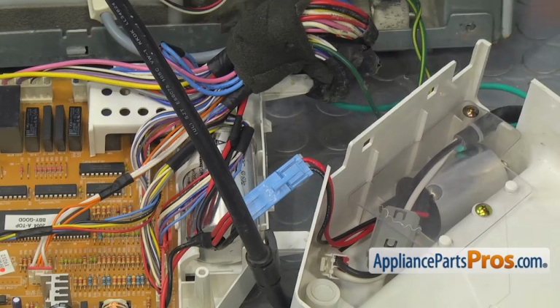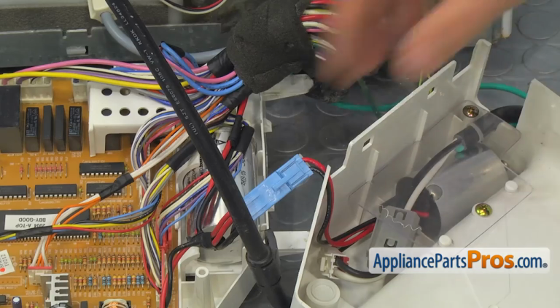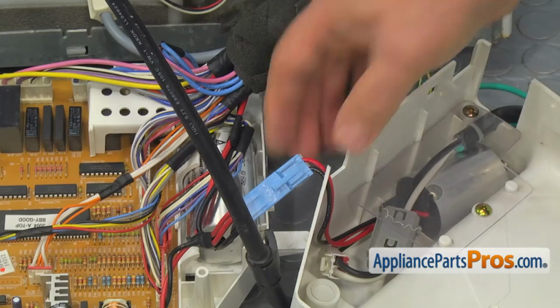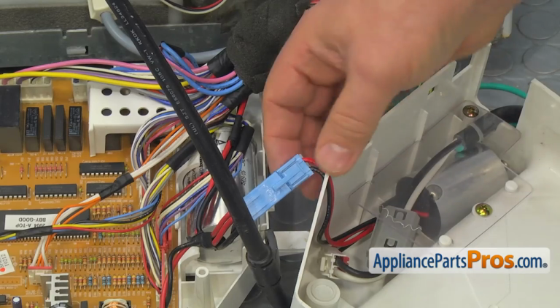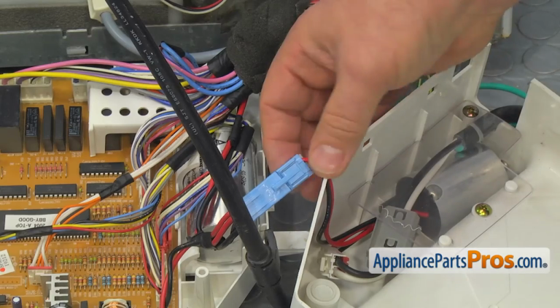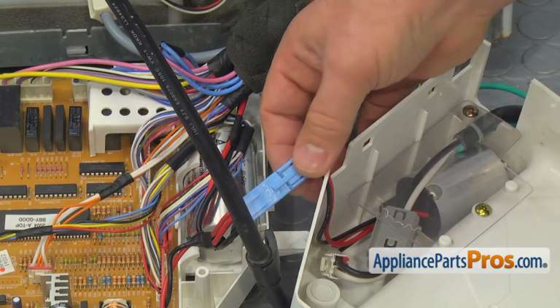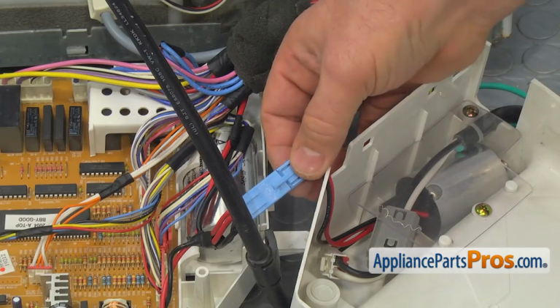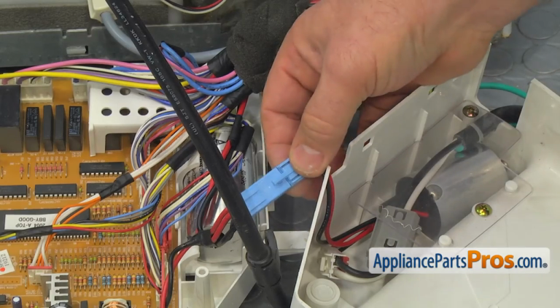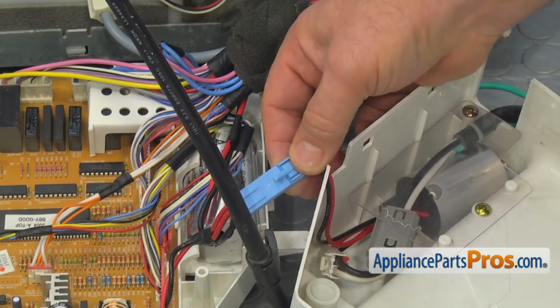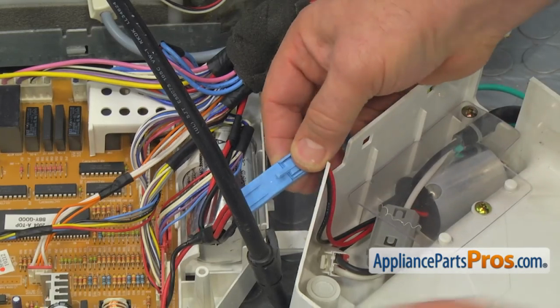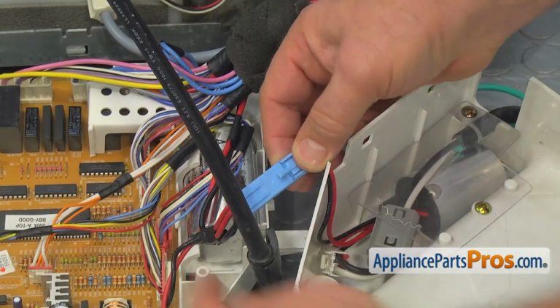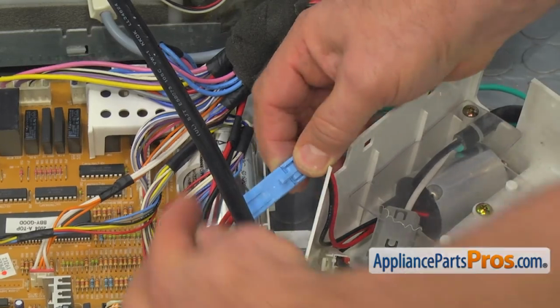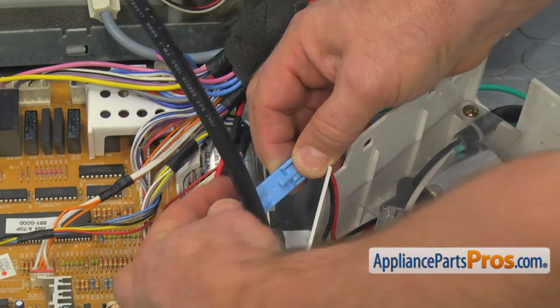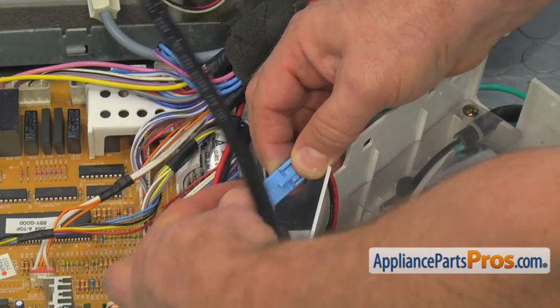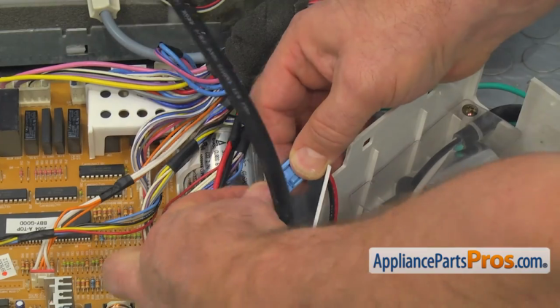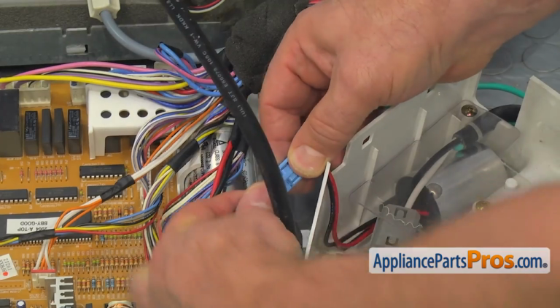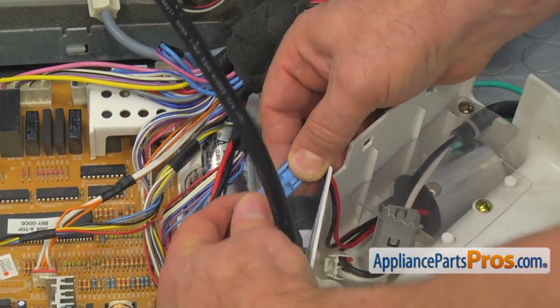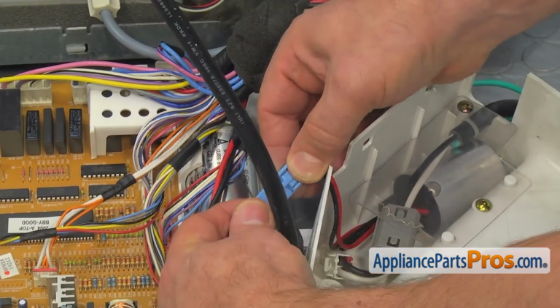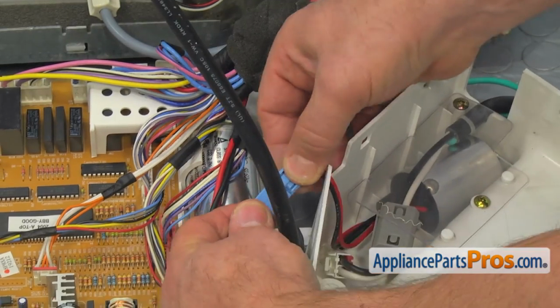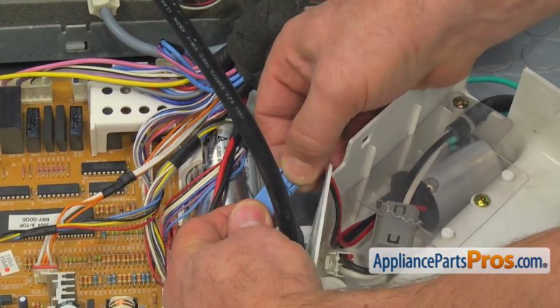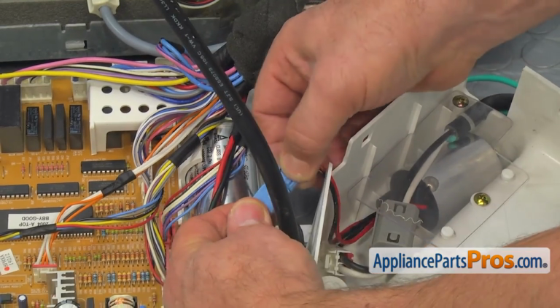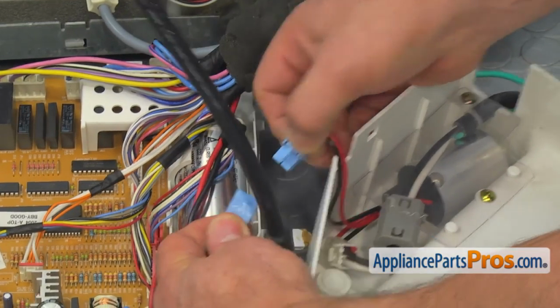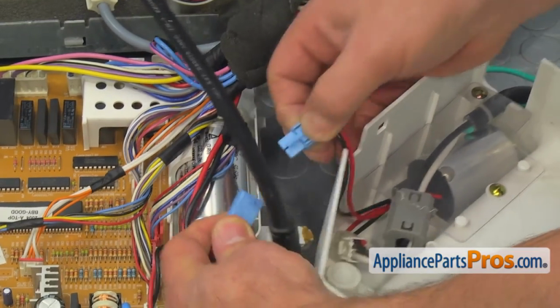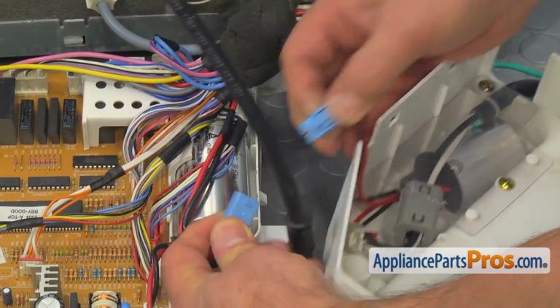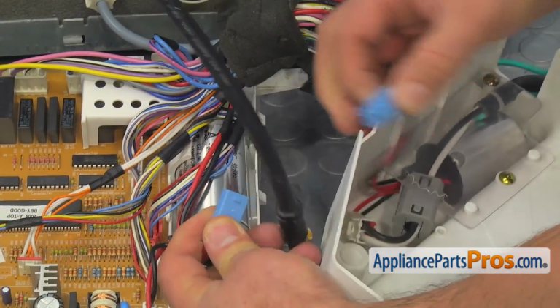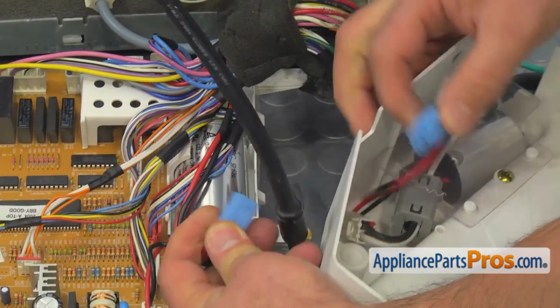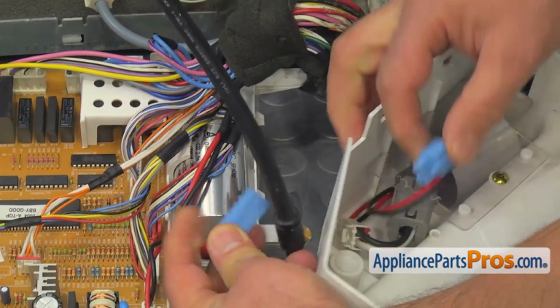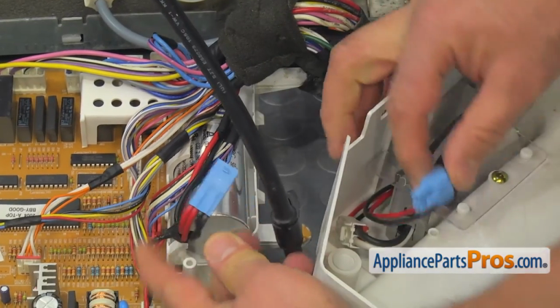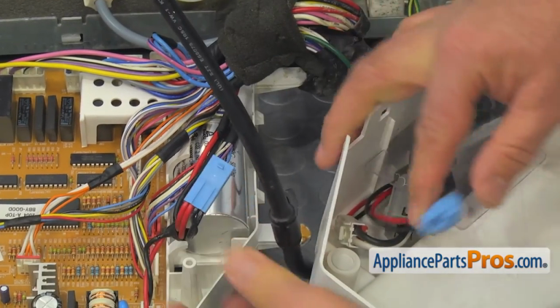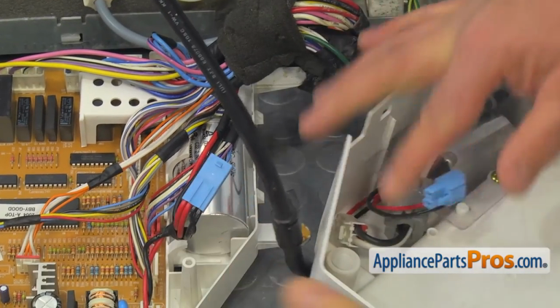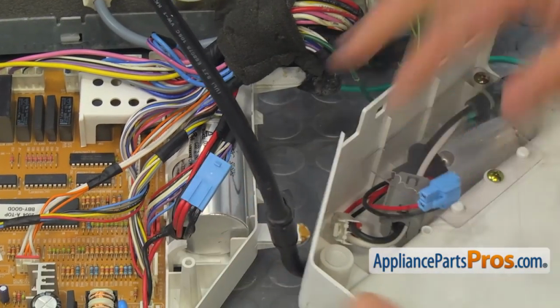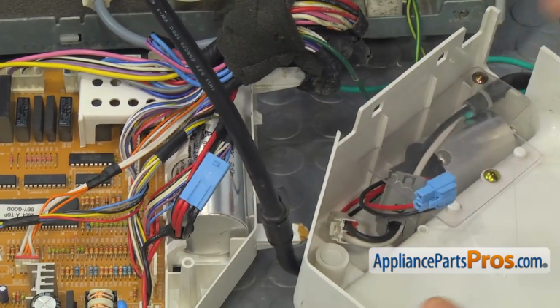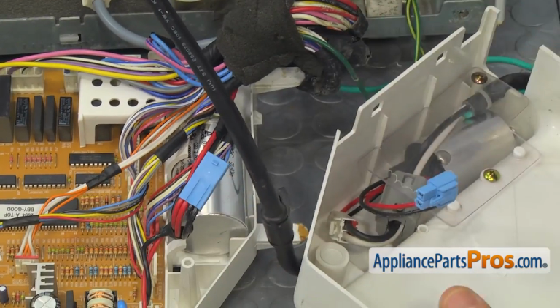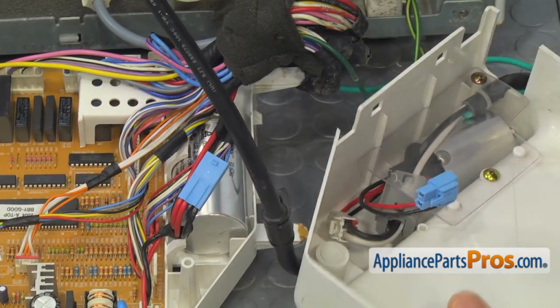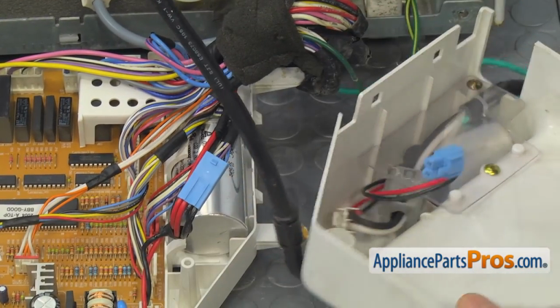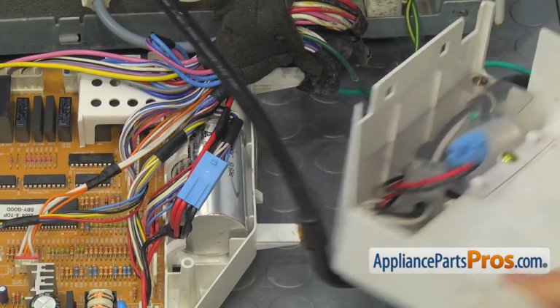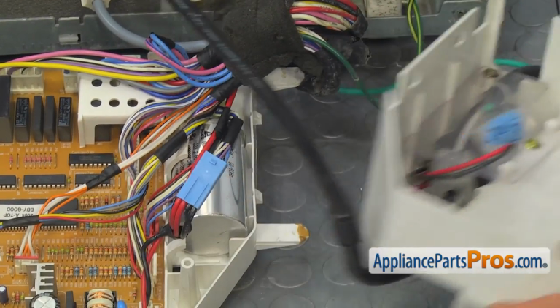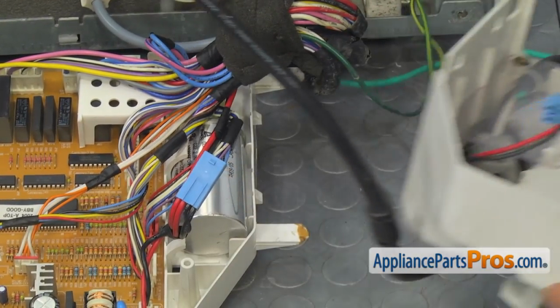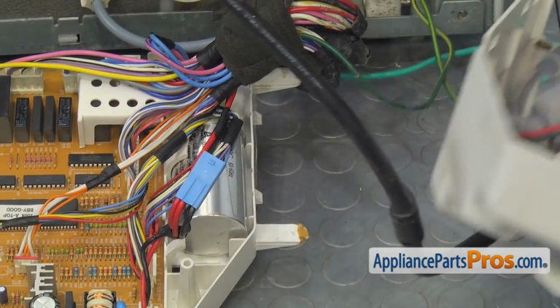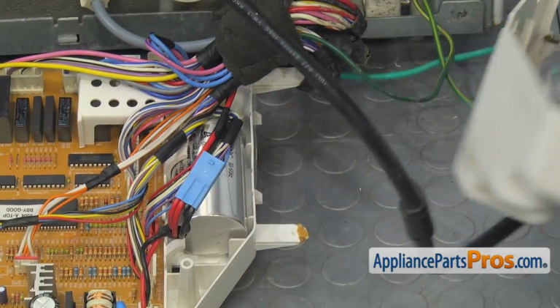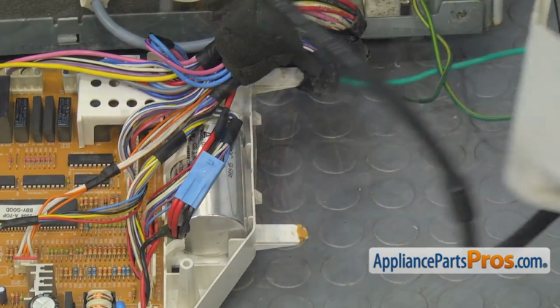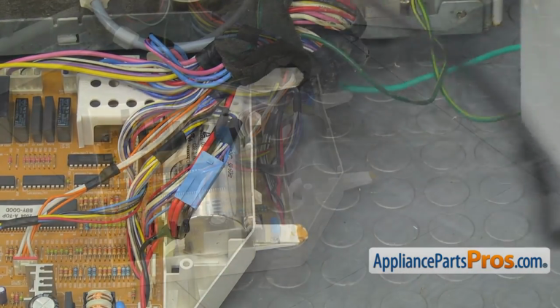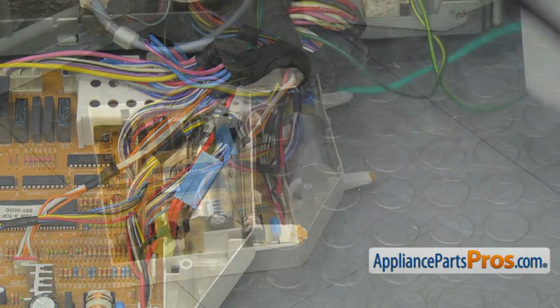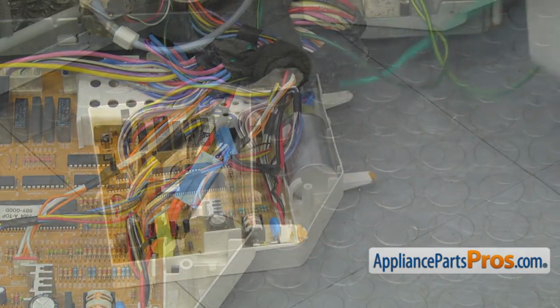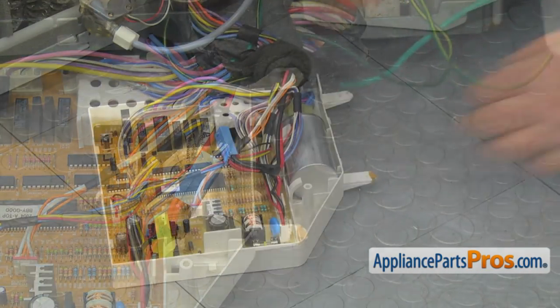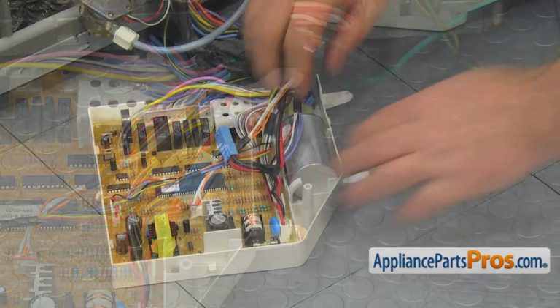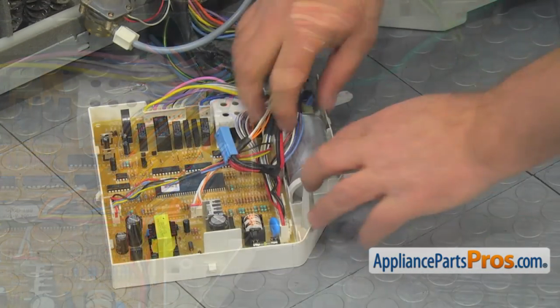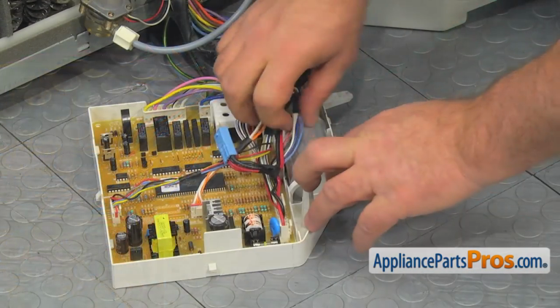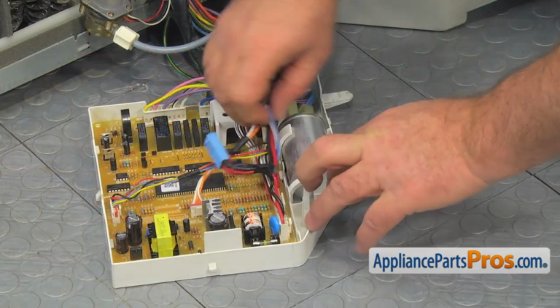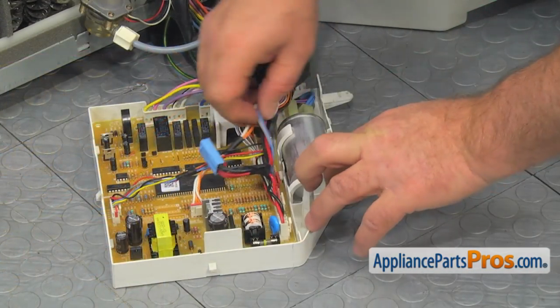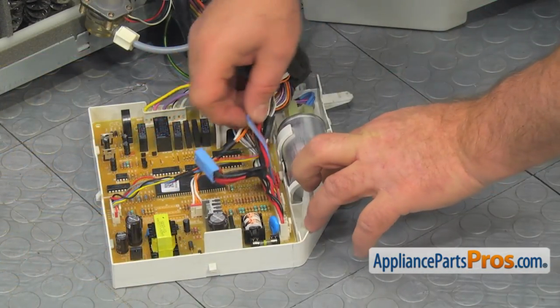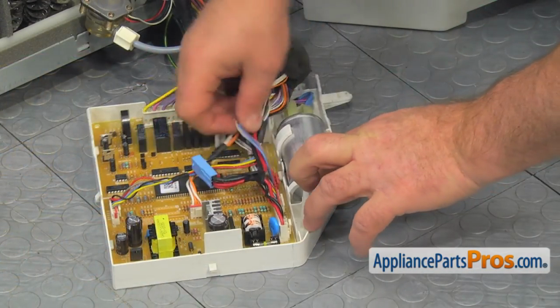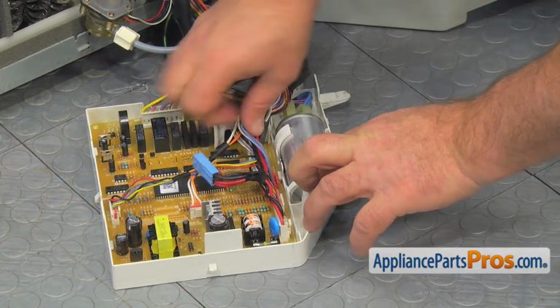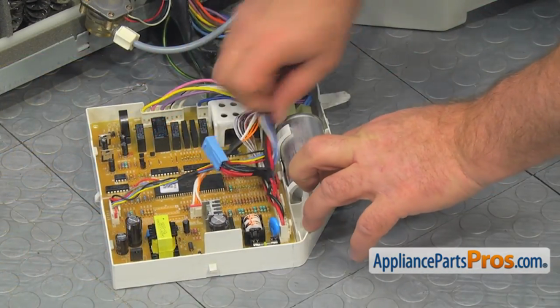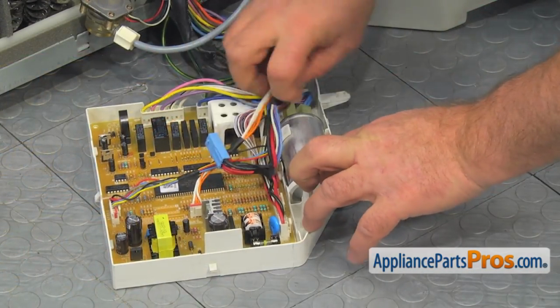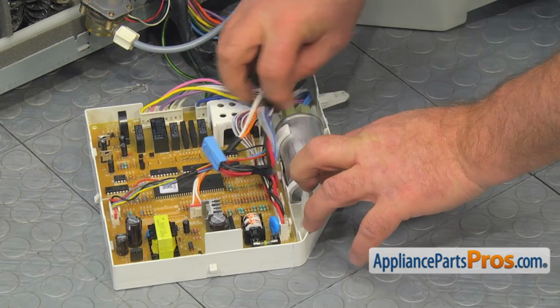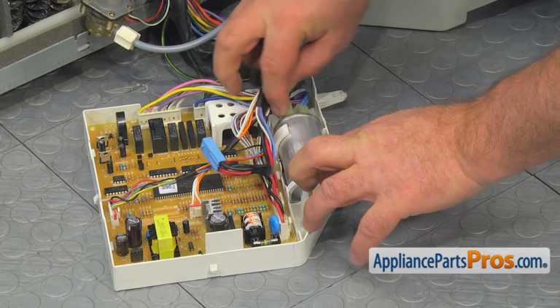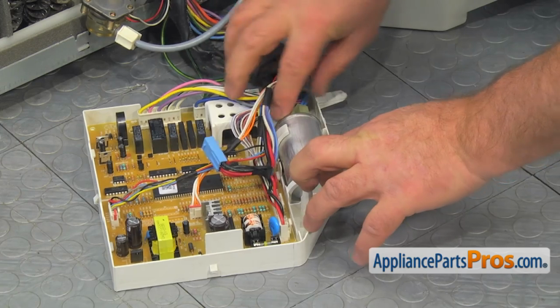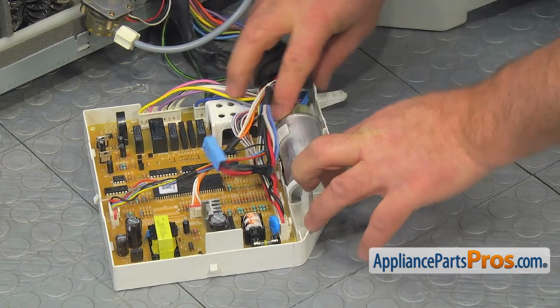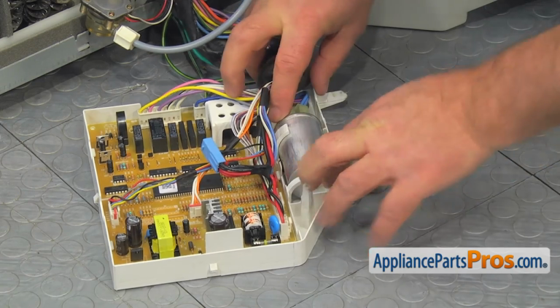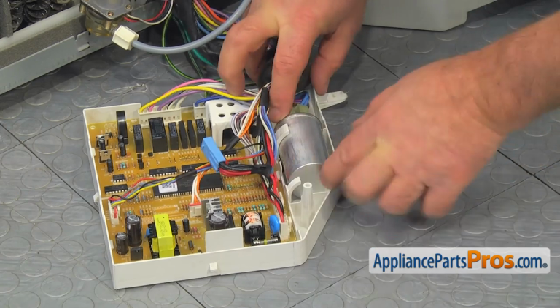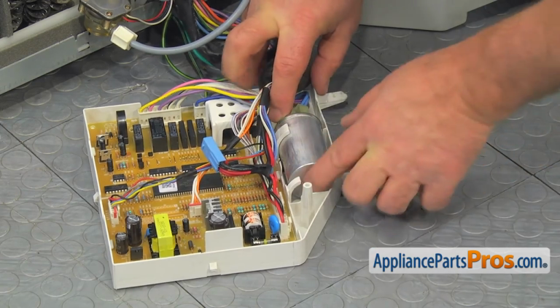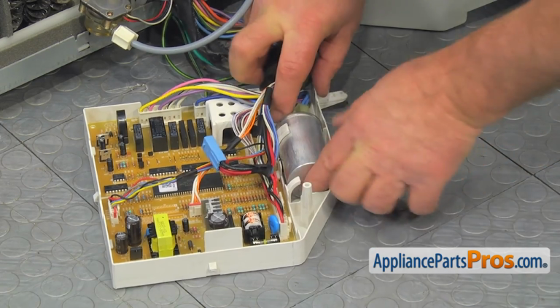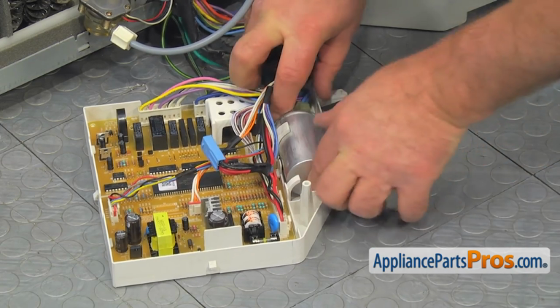Disconnect the blue wire harness plug. Take out the capacitor and remove the wire connectors.